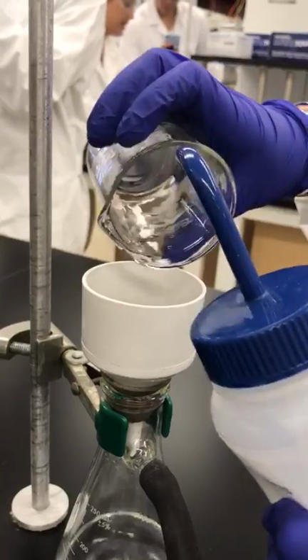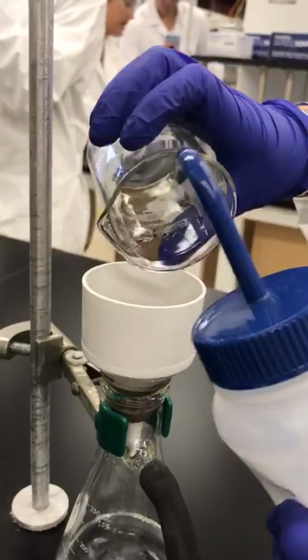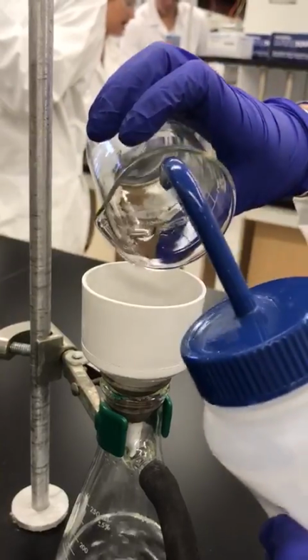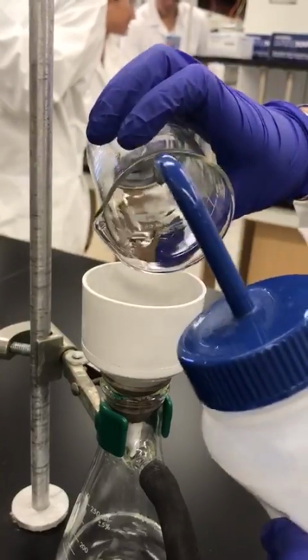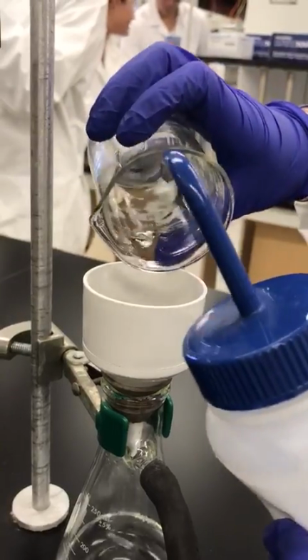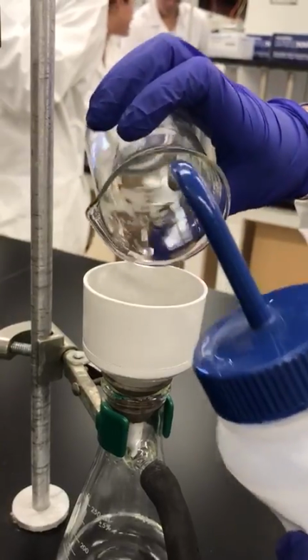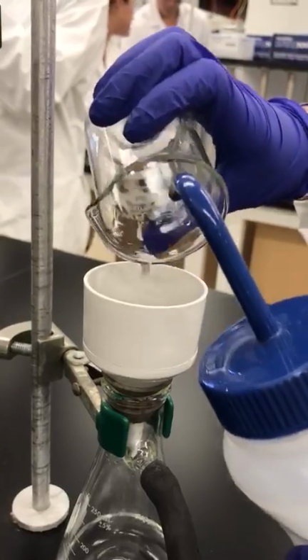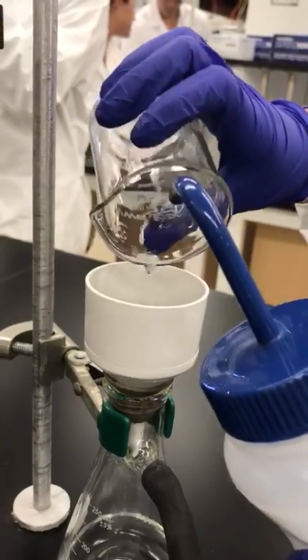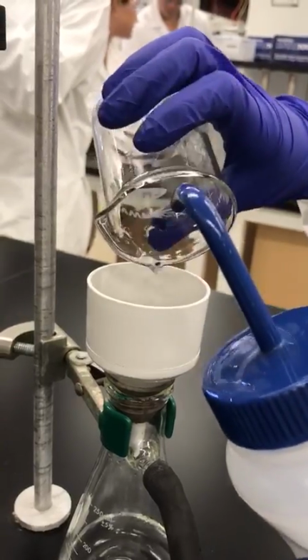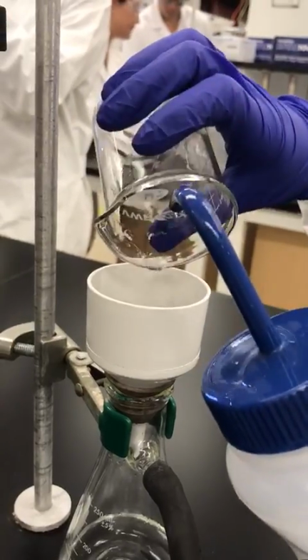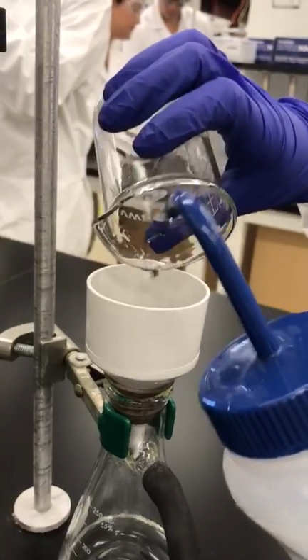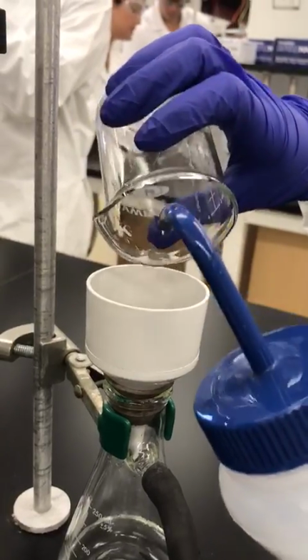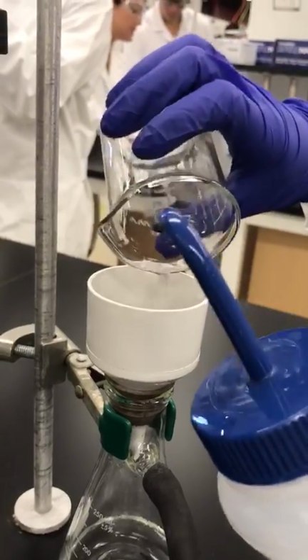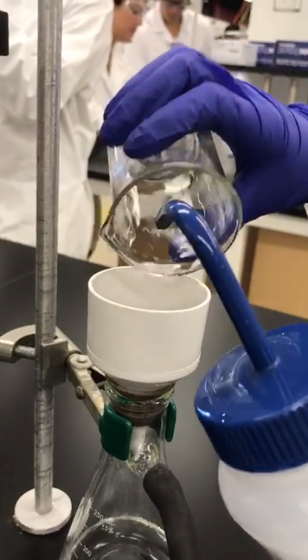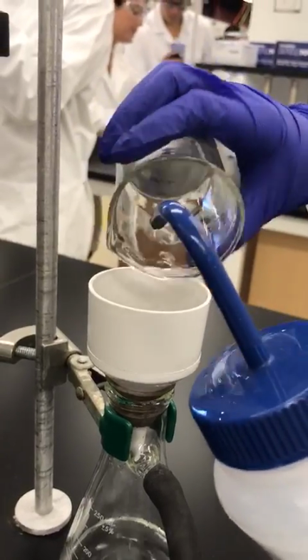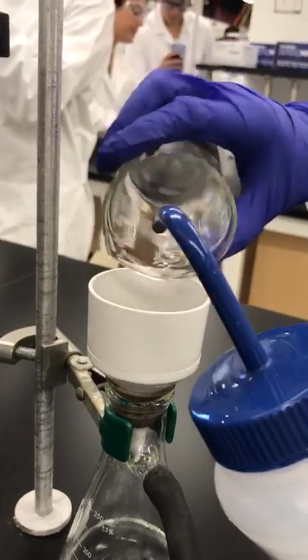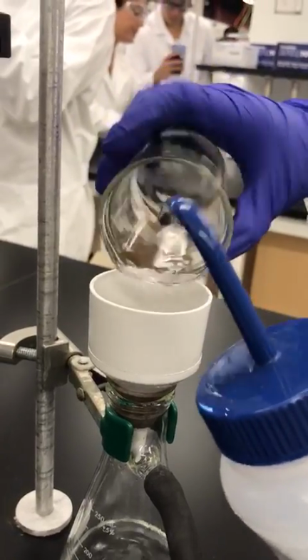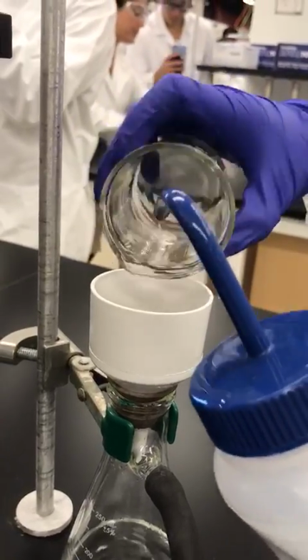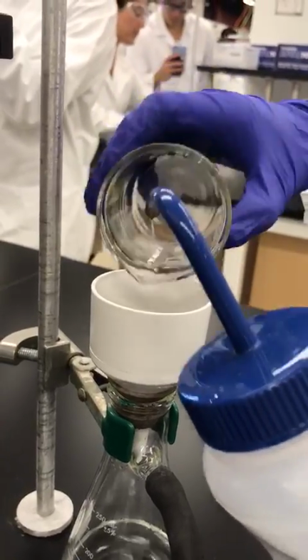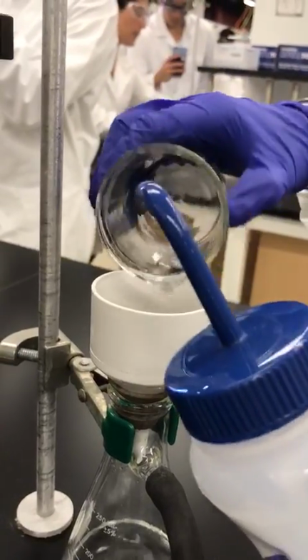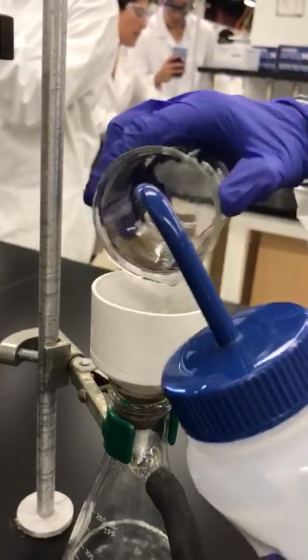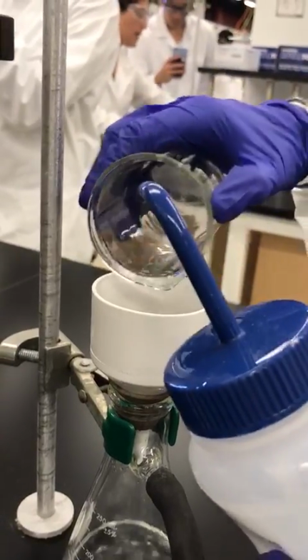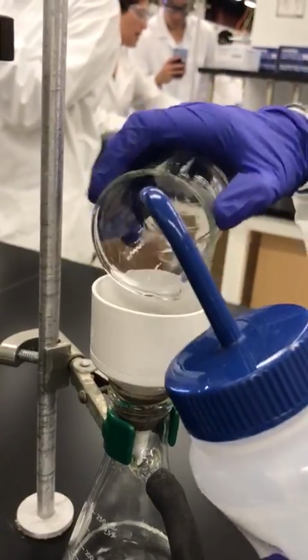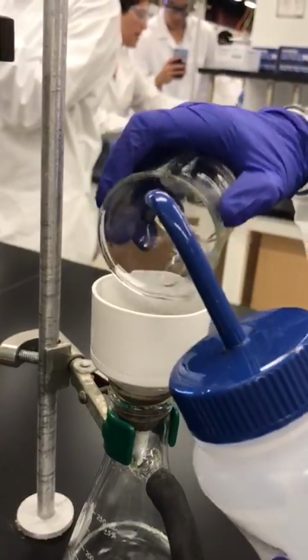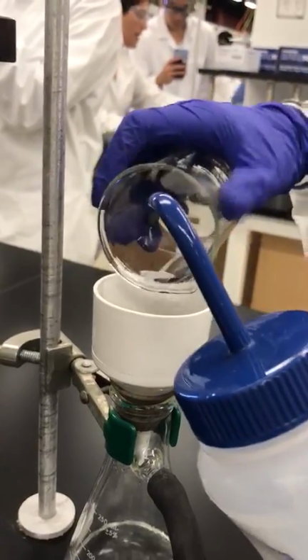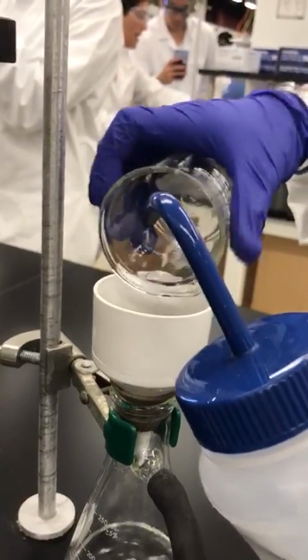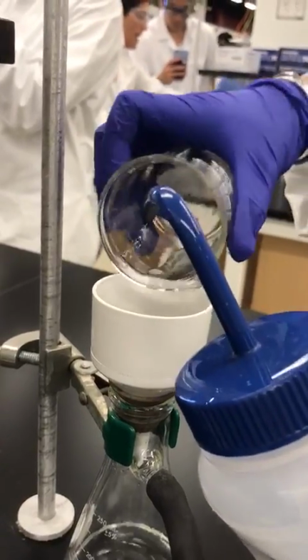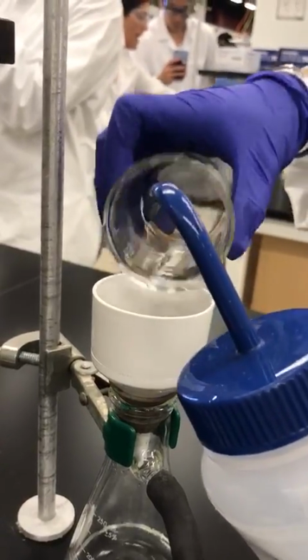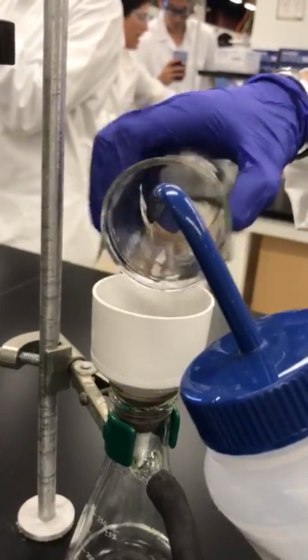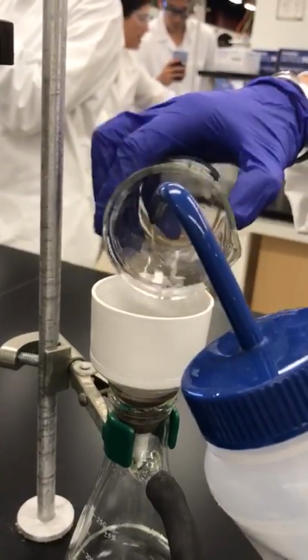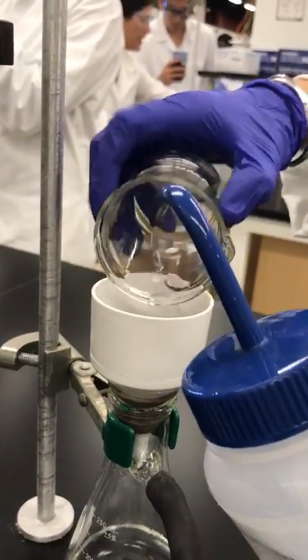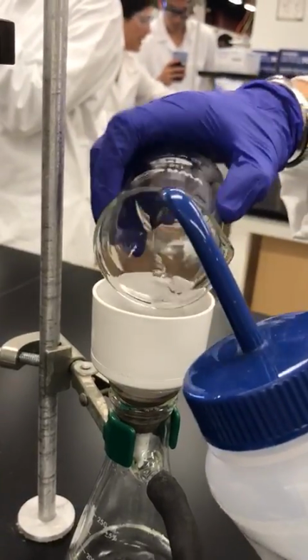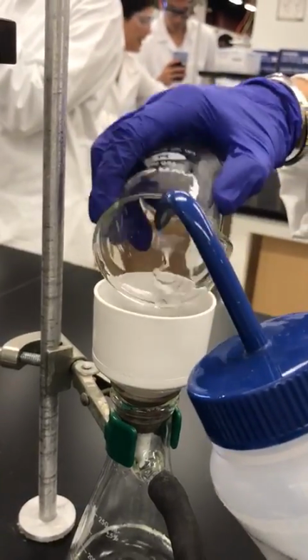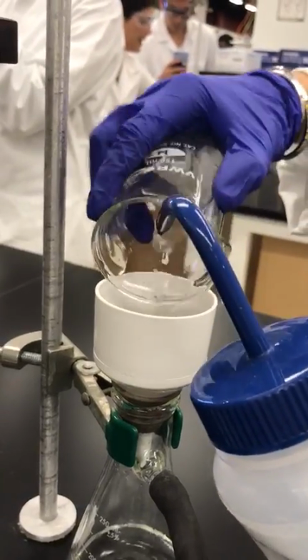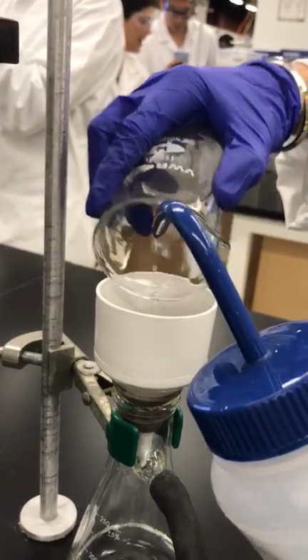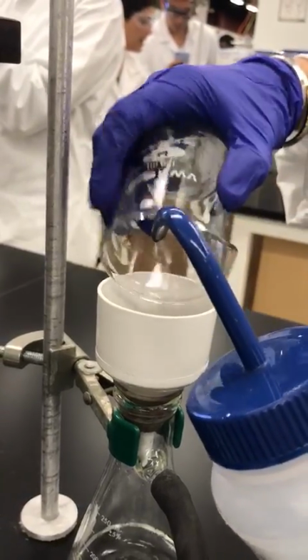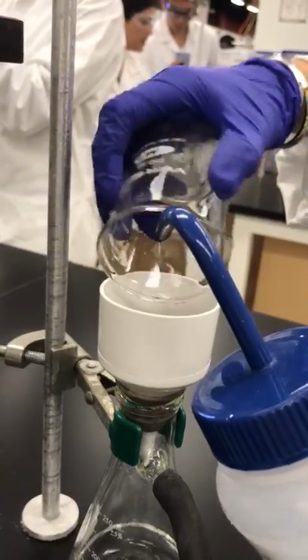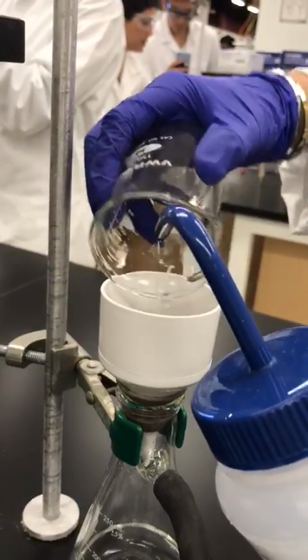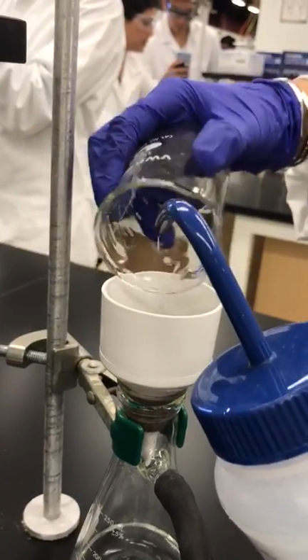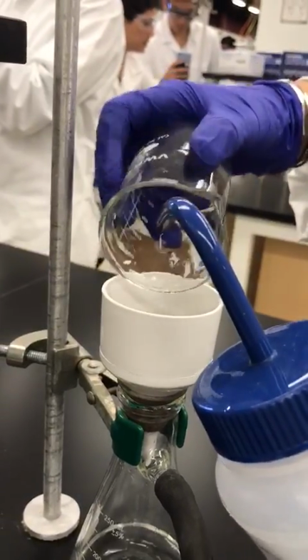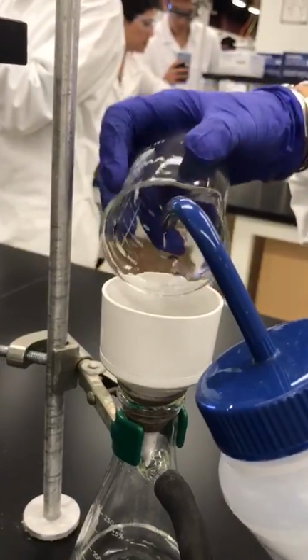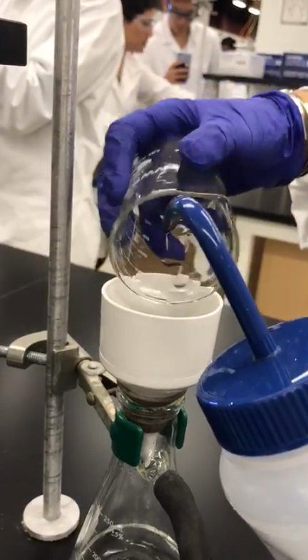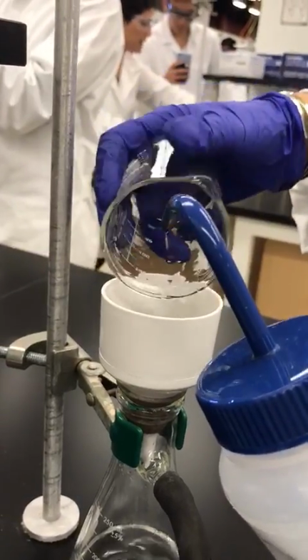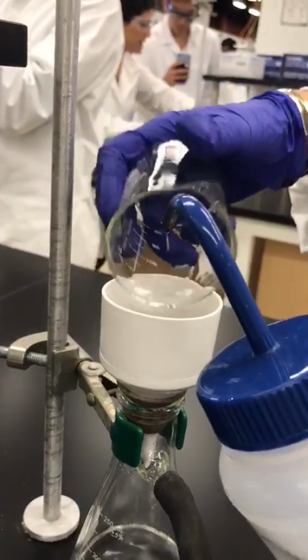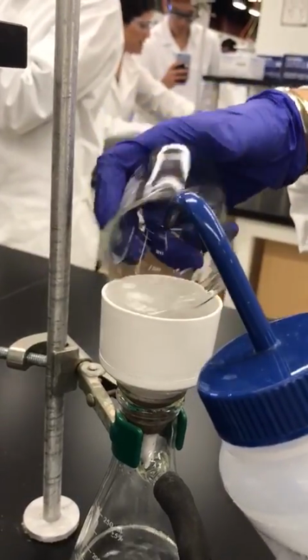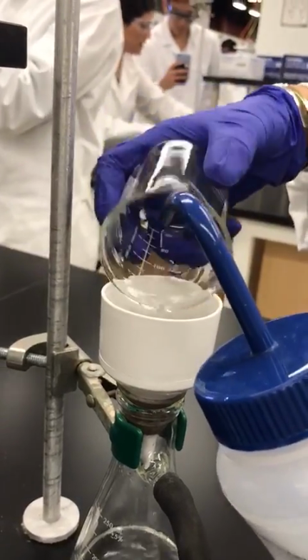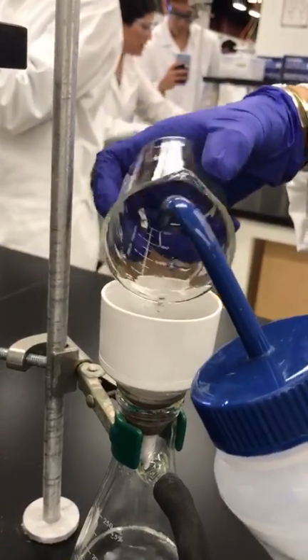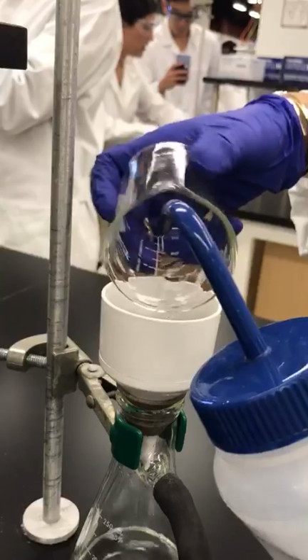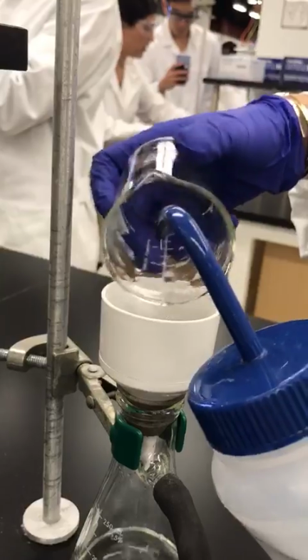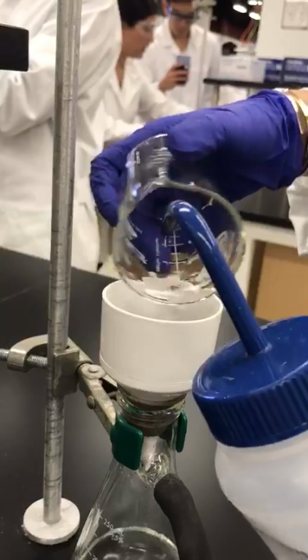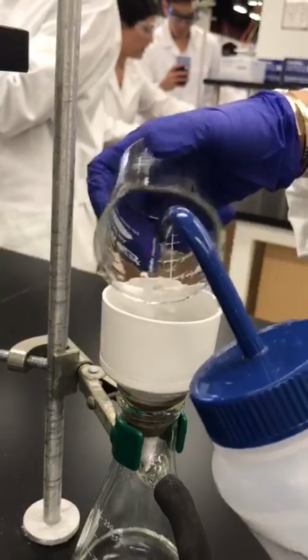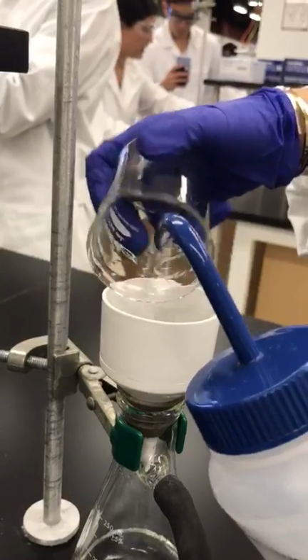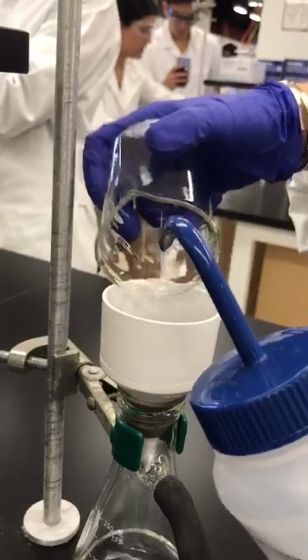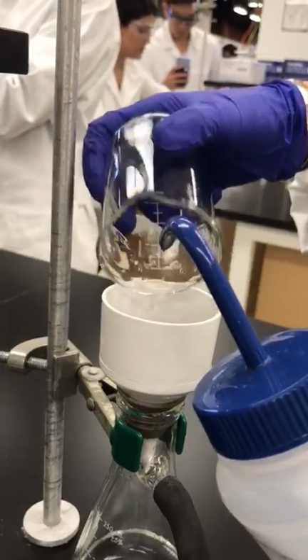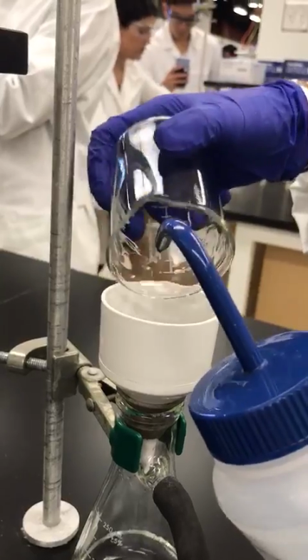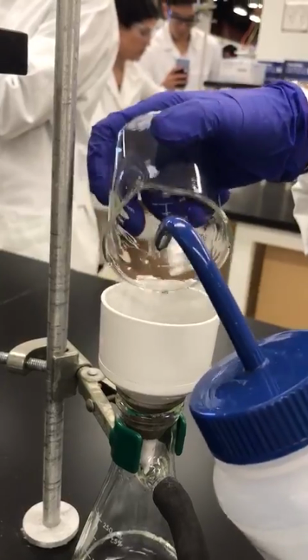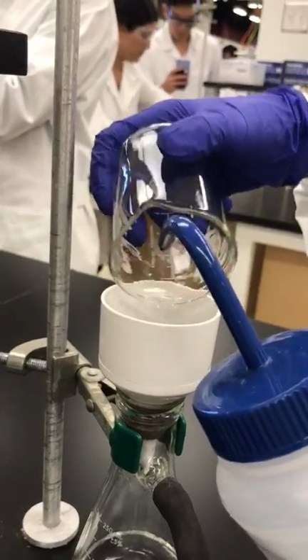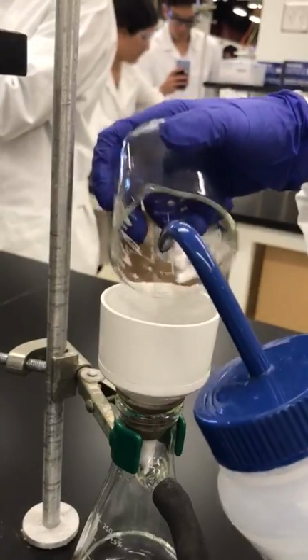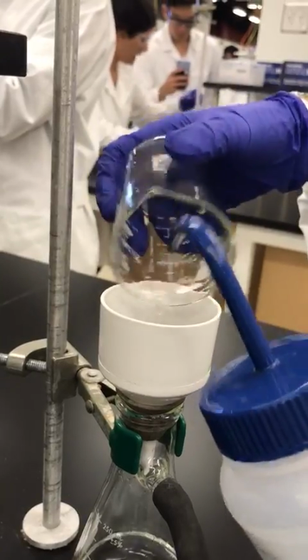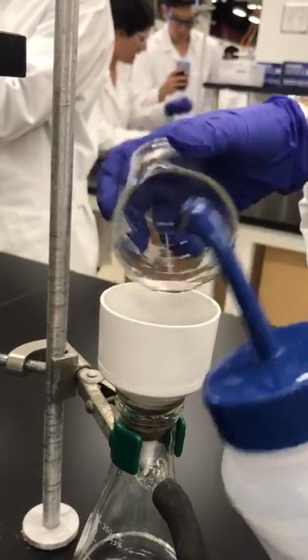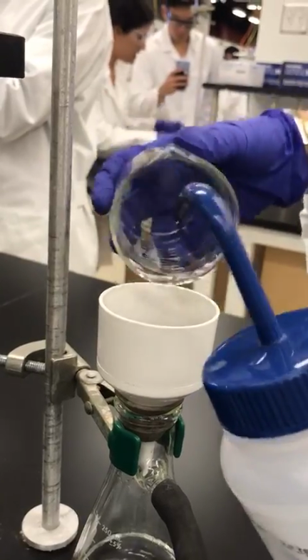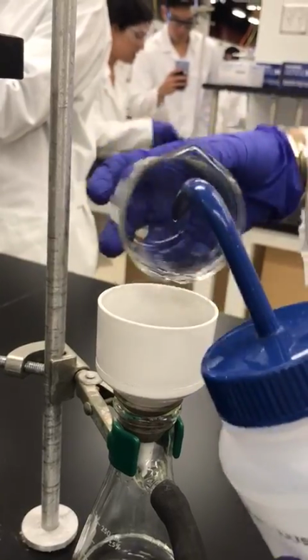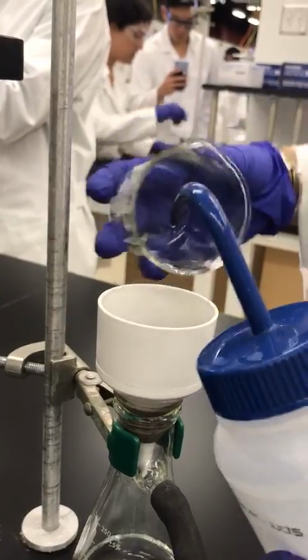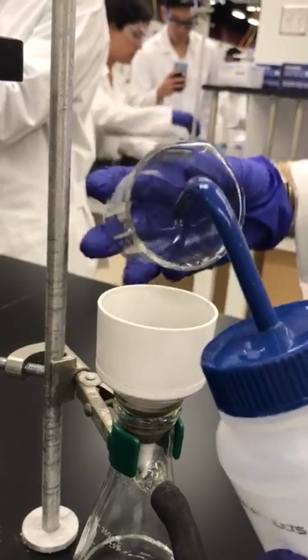Hi, my name is Jordan, and I'm in Mojgan and Christina's lab section. I'm just making sure all of the carbon gets out.